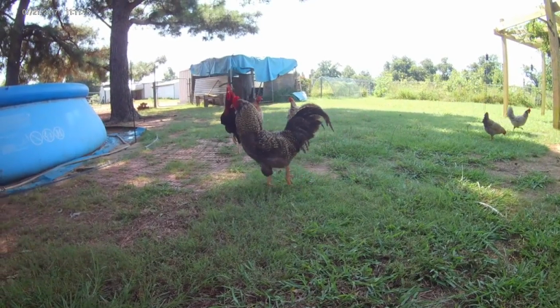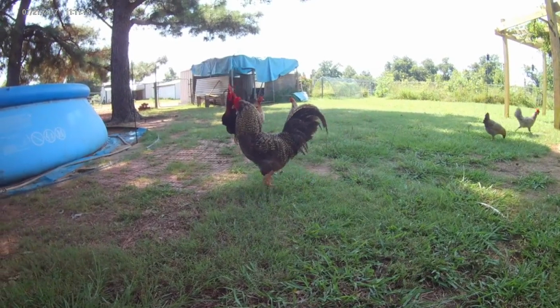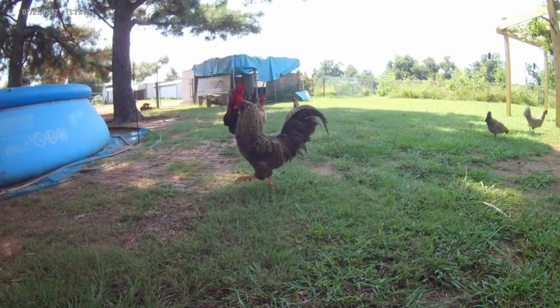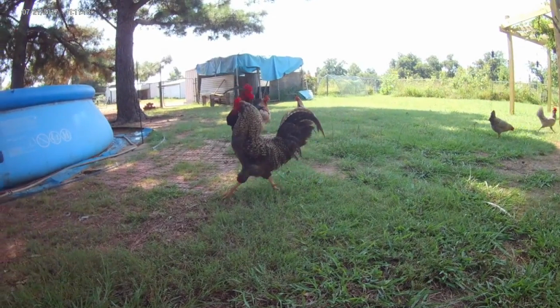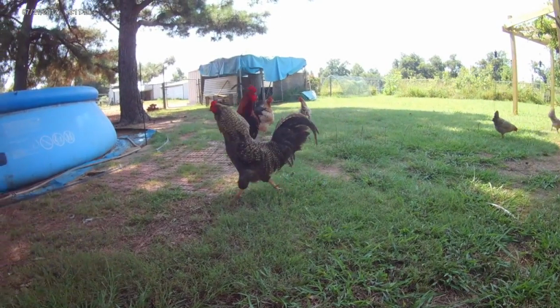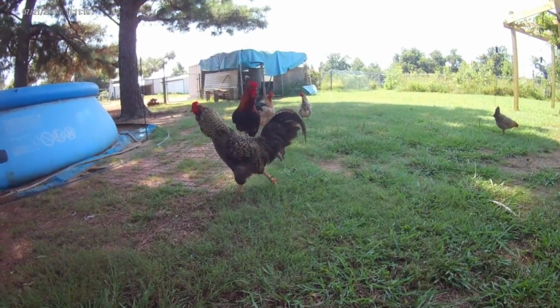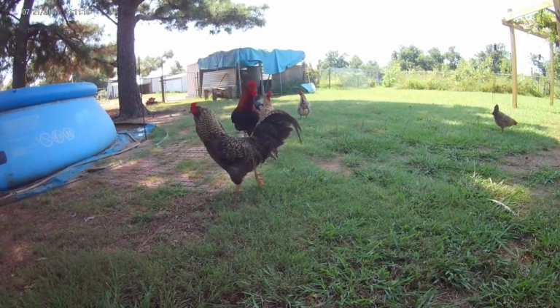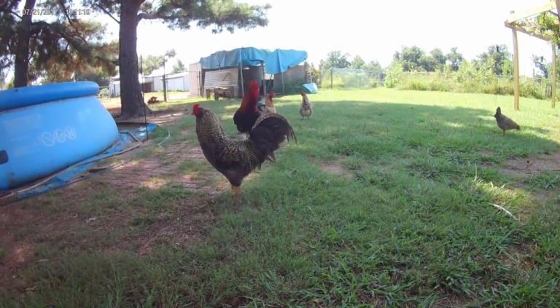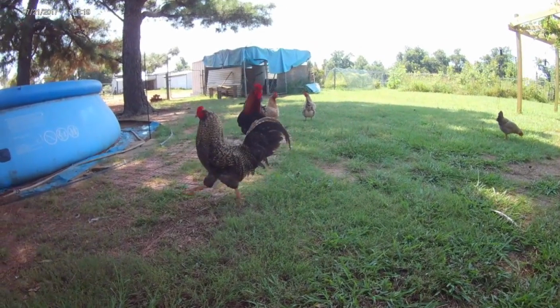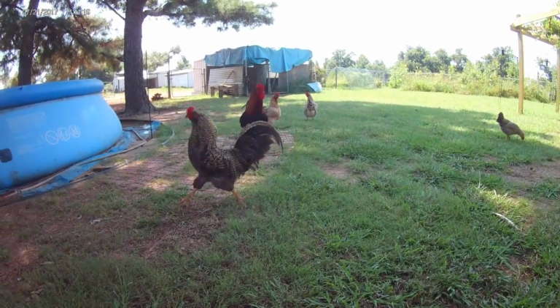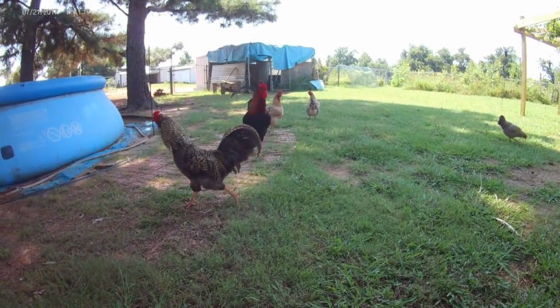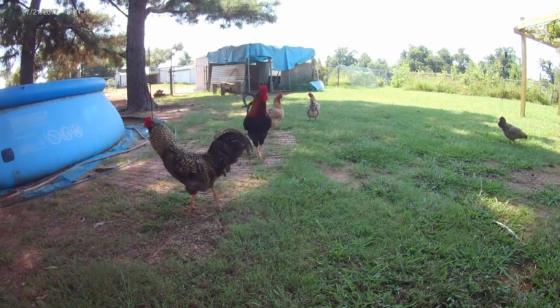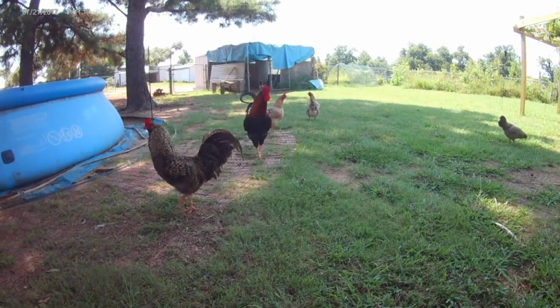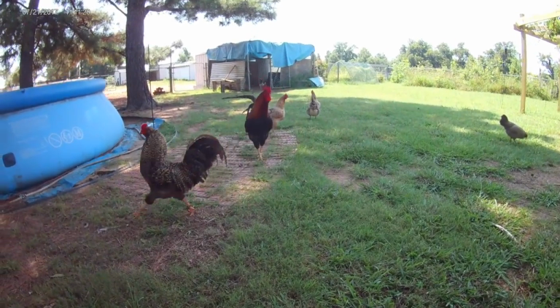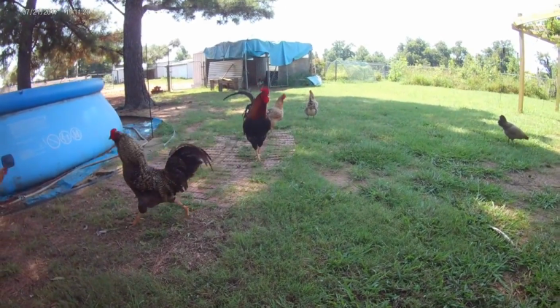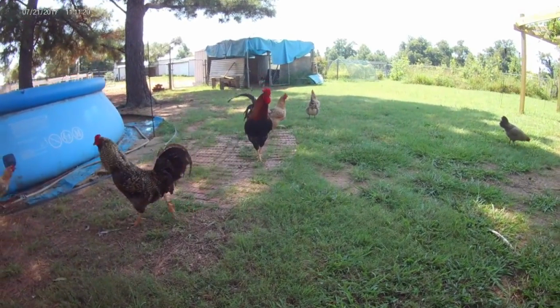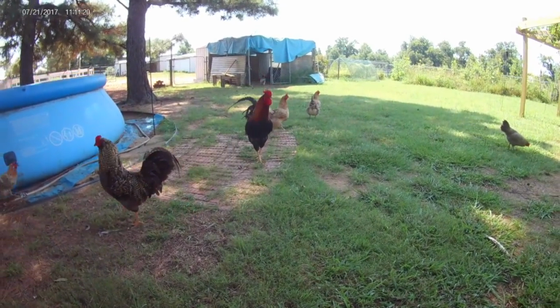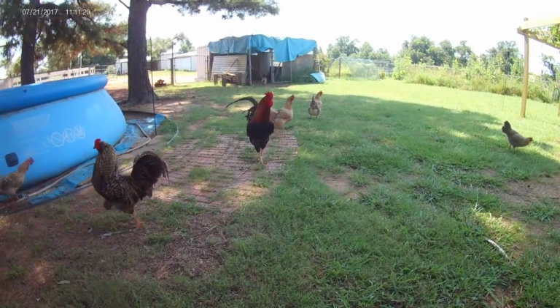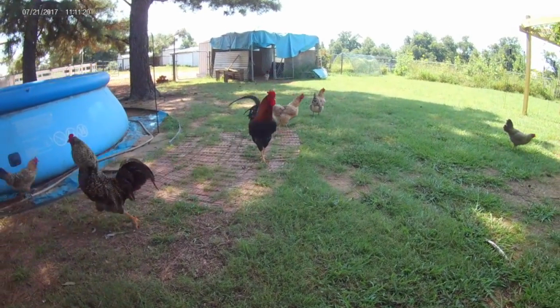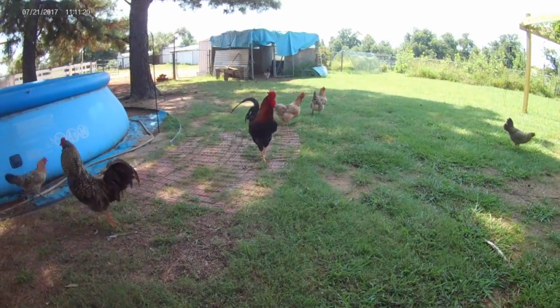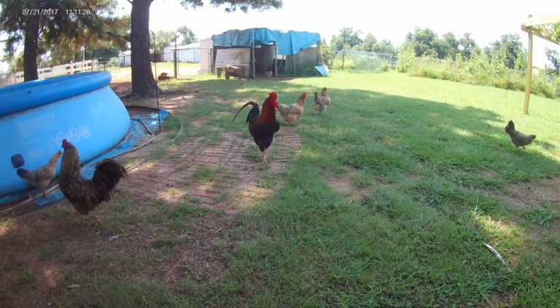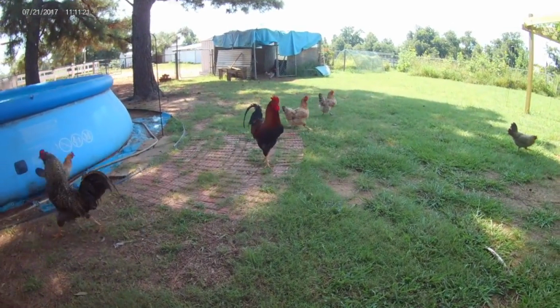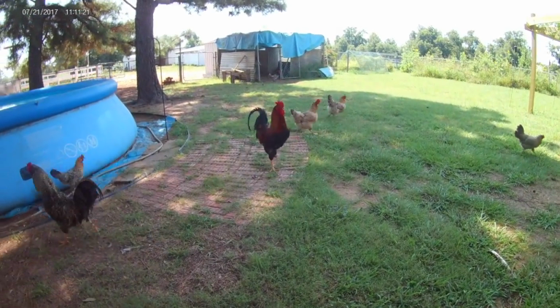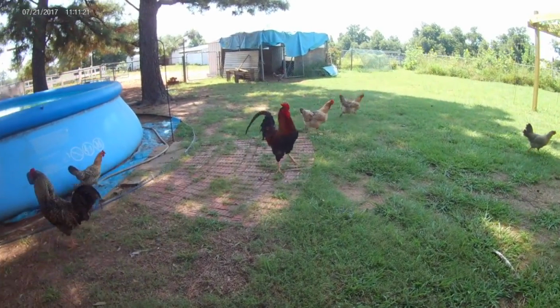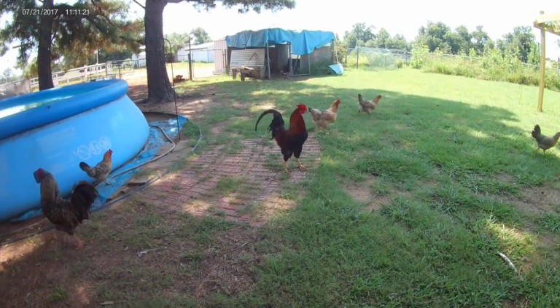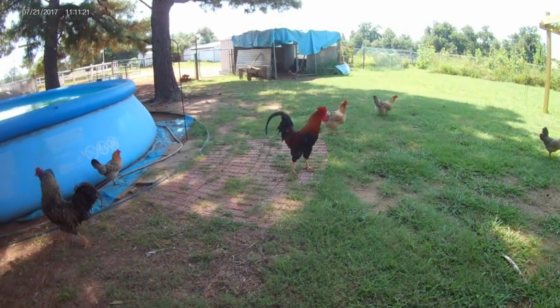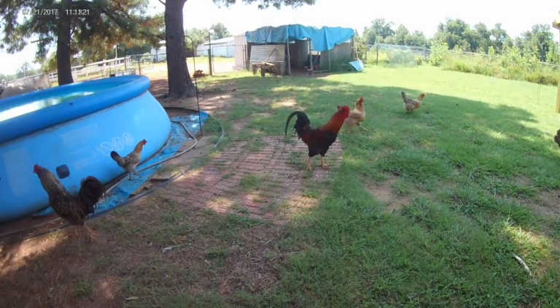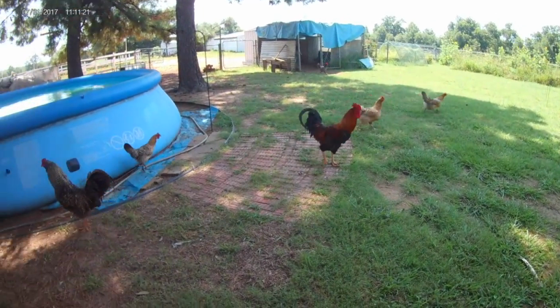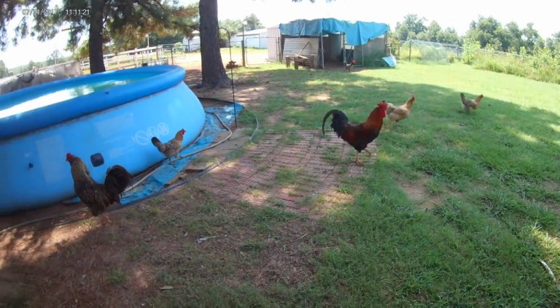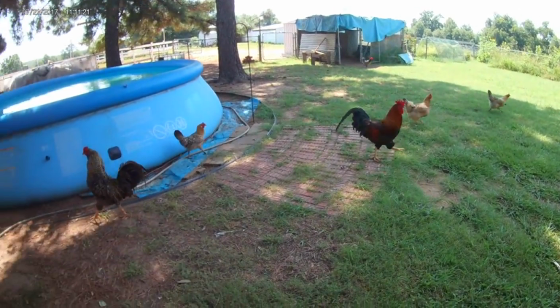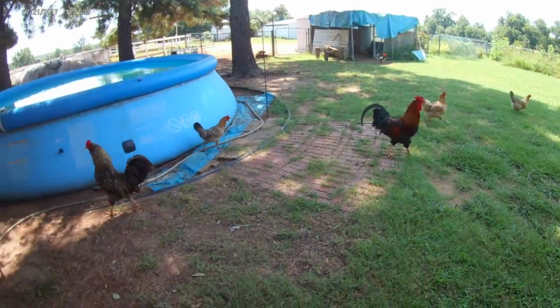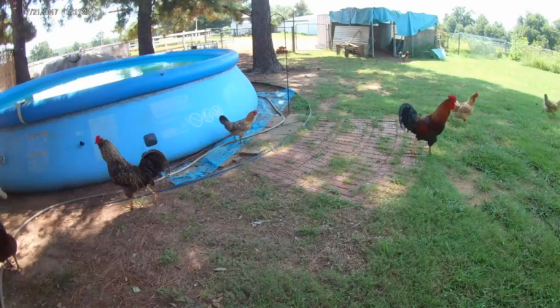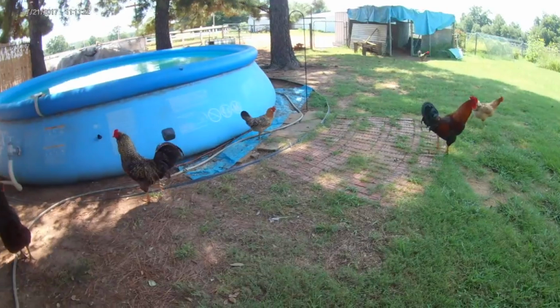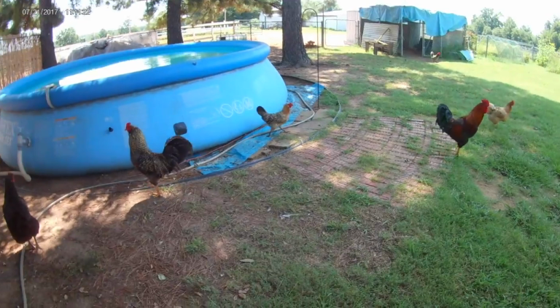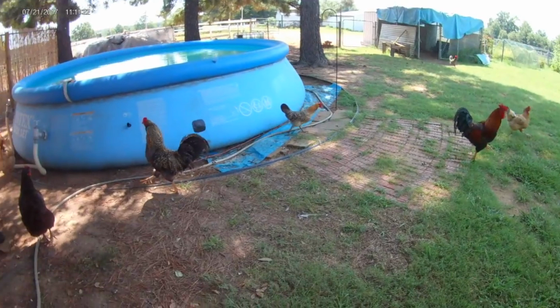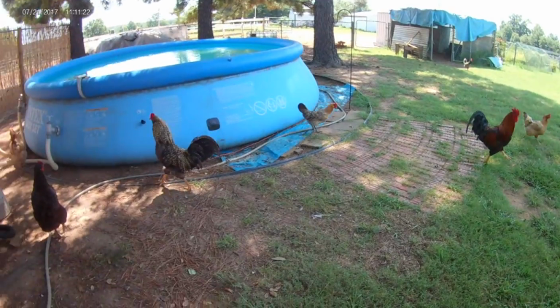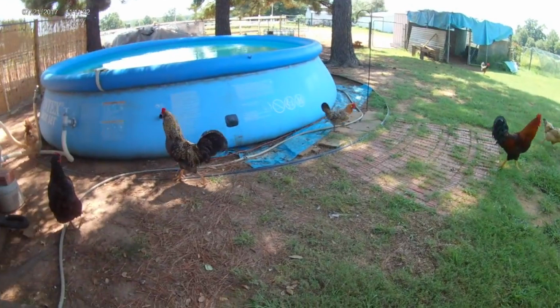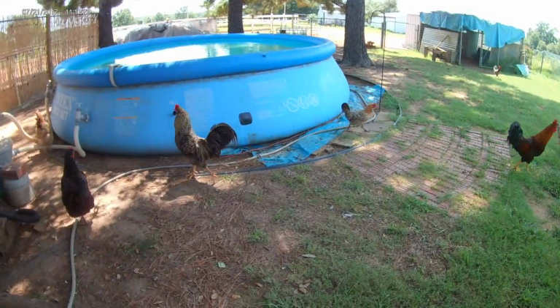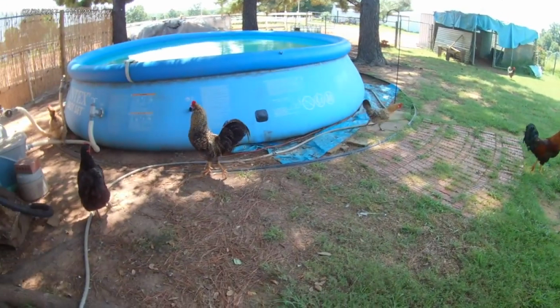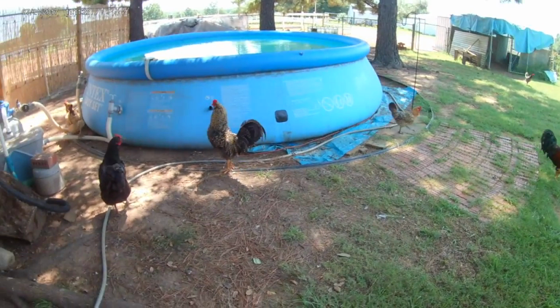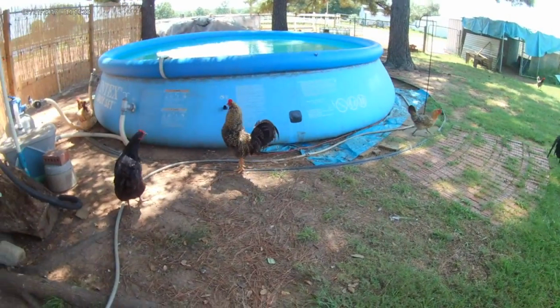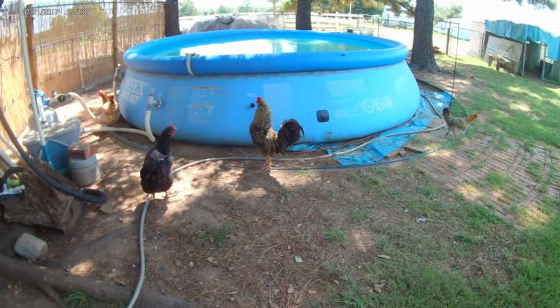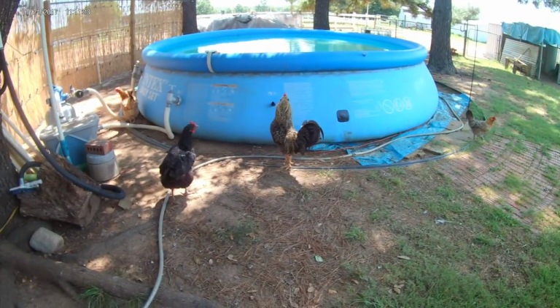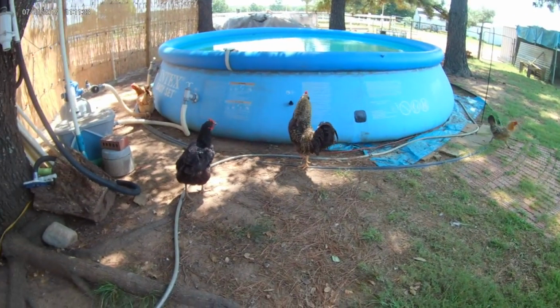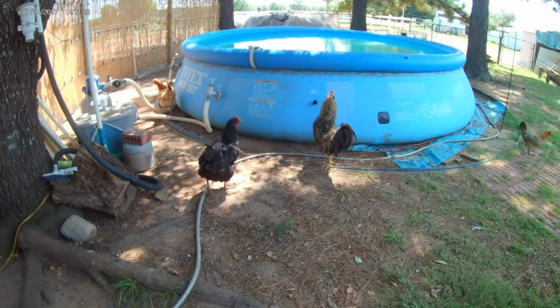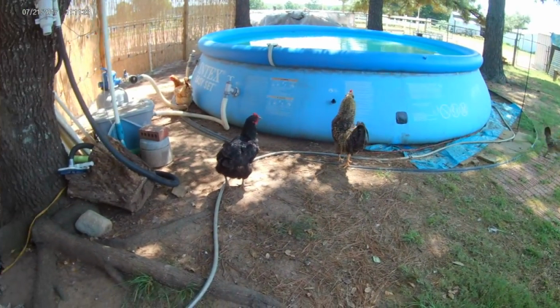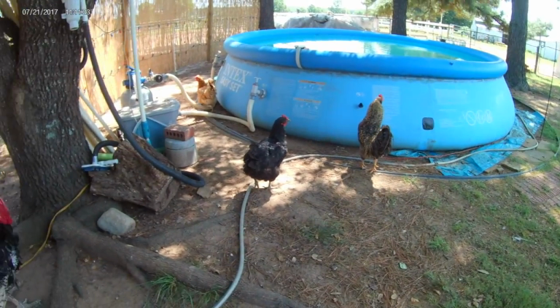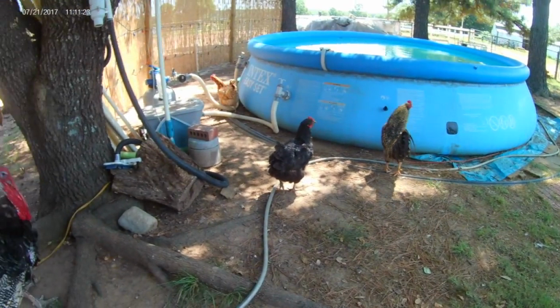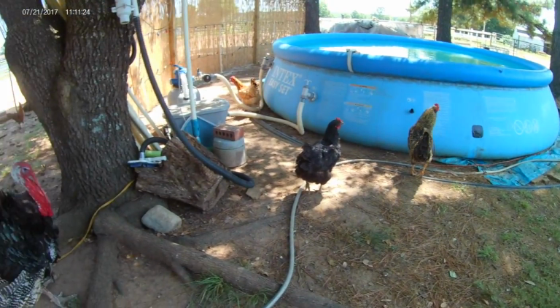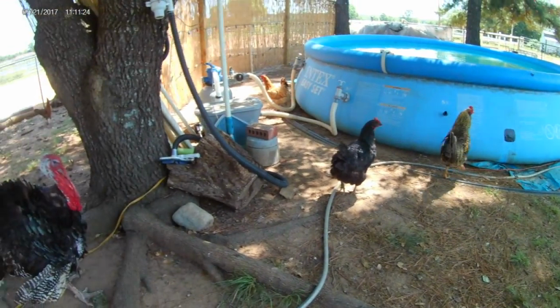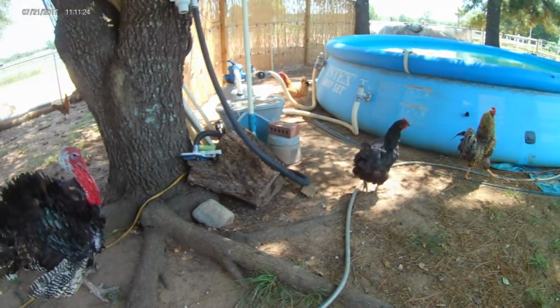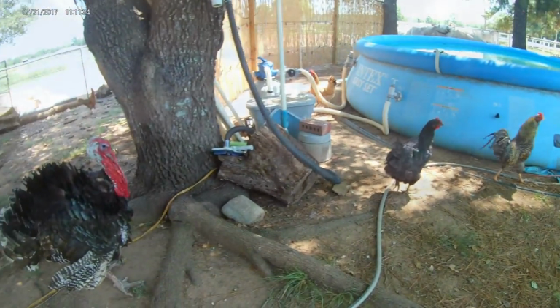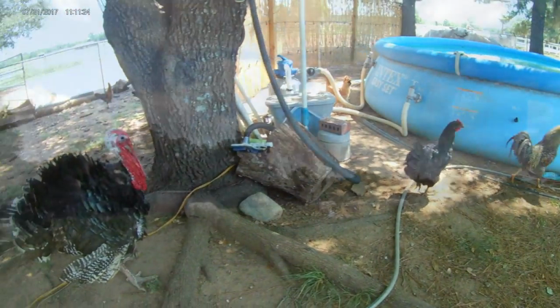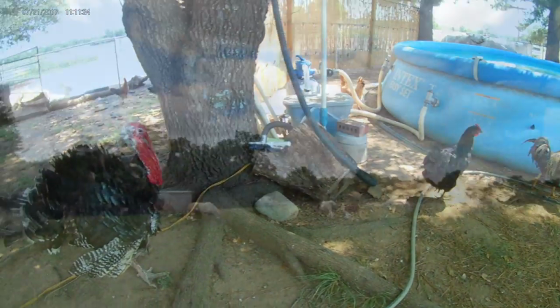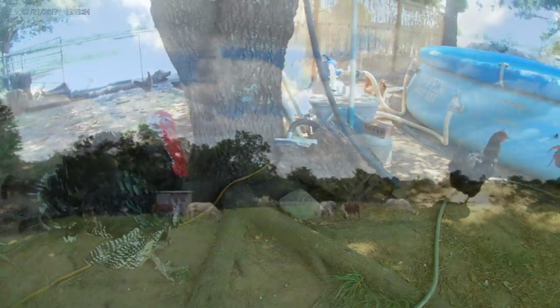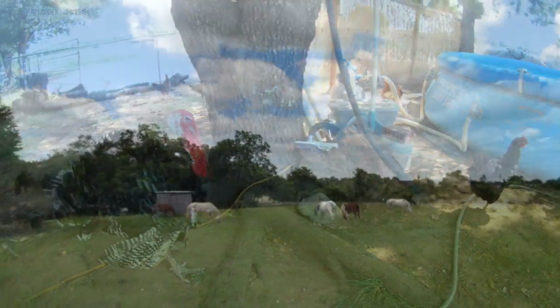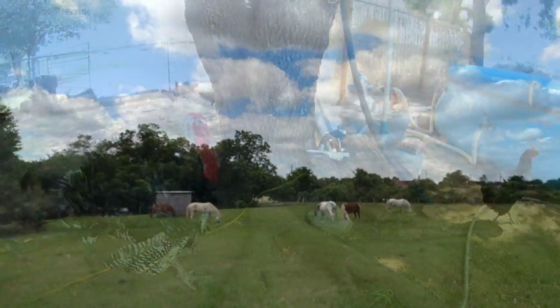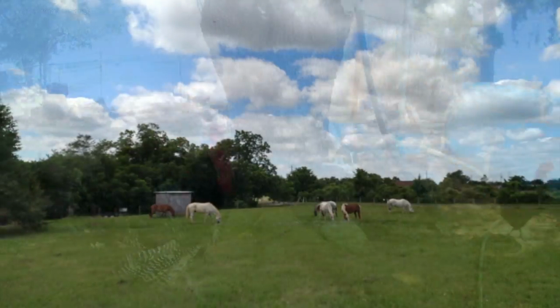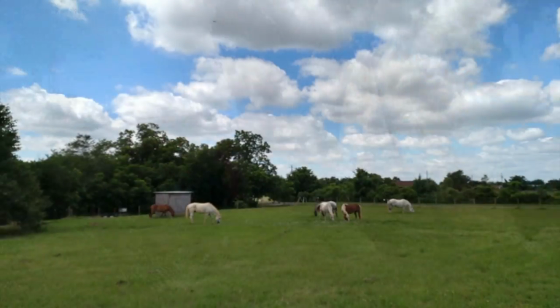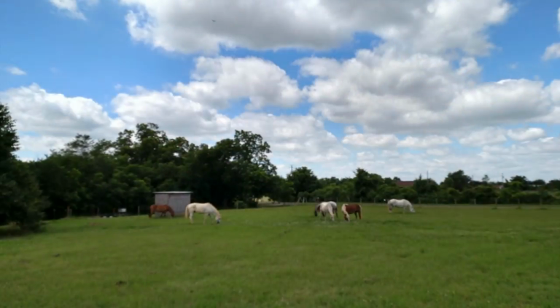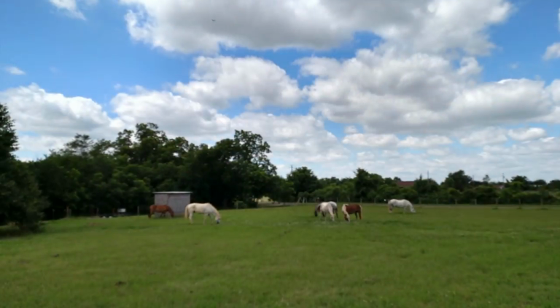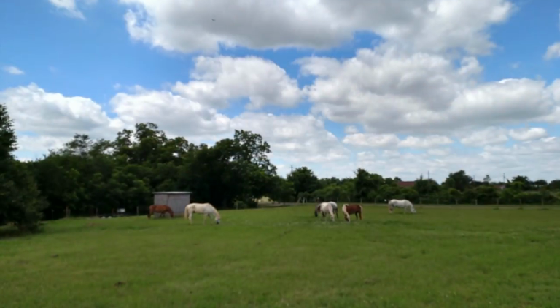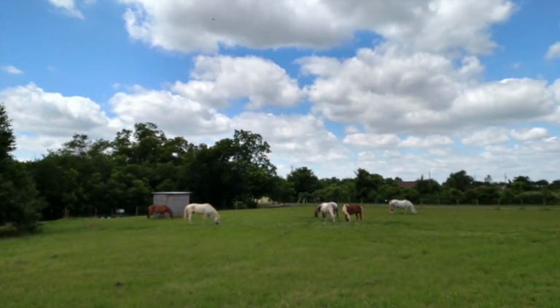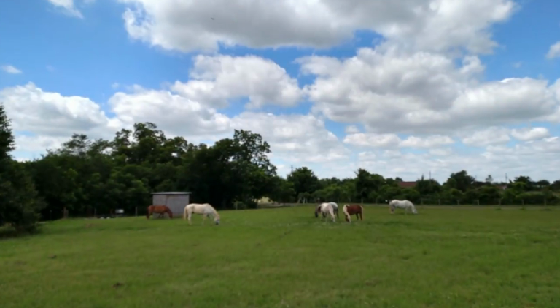Anyway, I just thought I'd share this with you — our little piece of 10 acres in Northeast Texas.